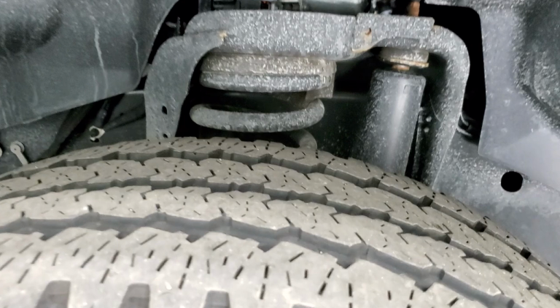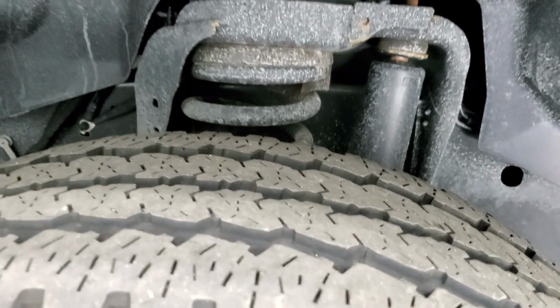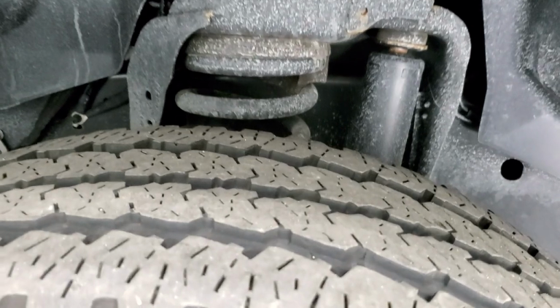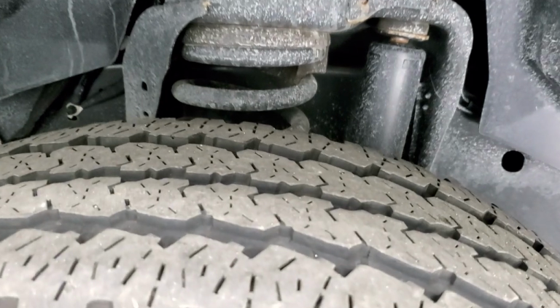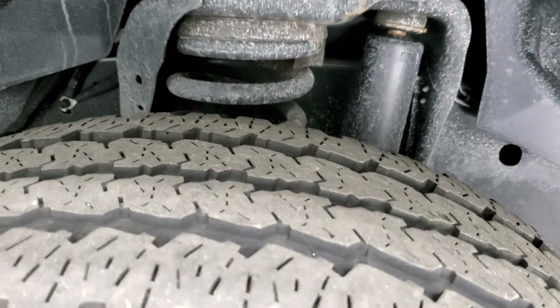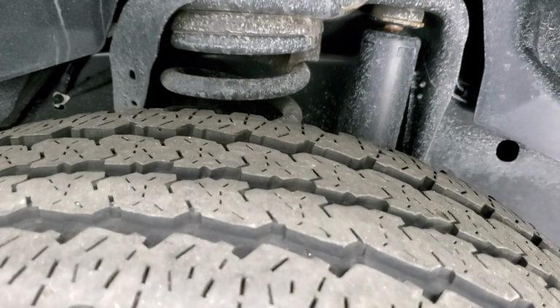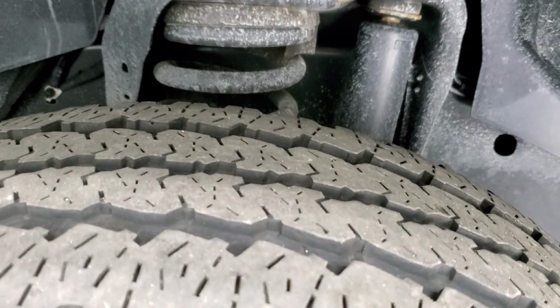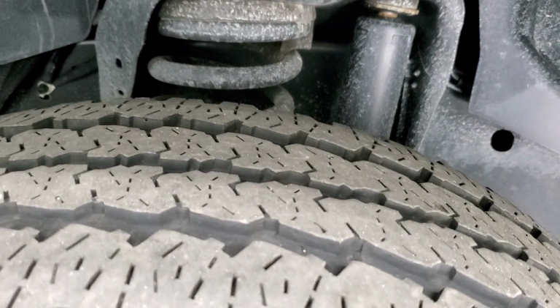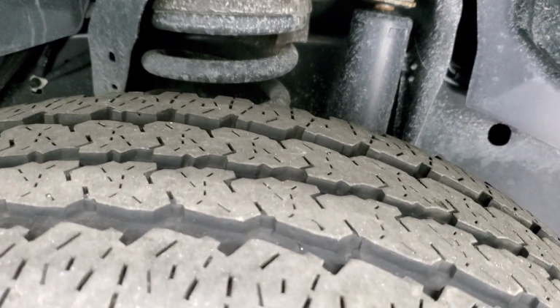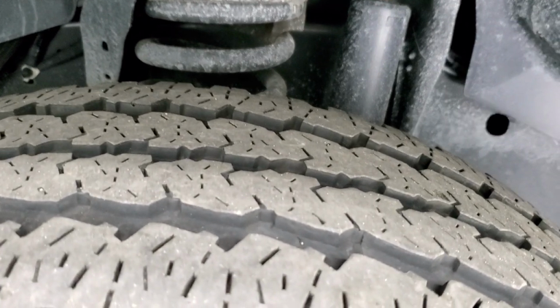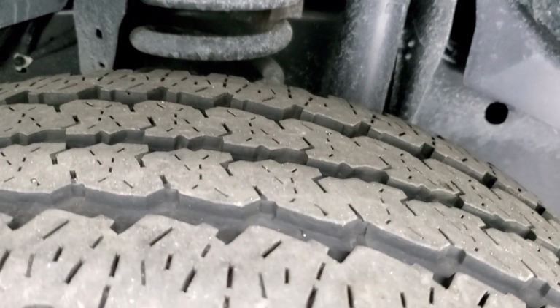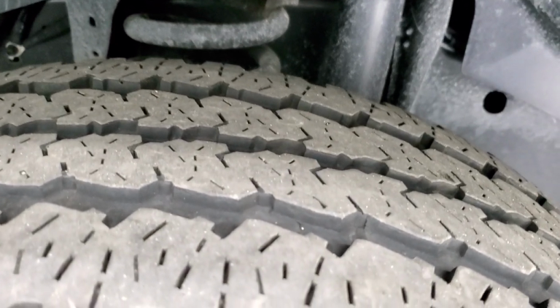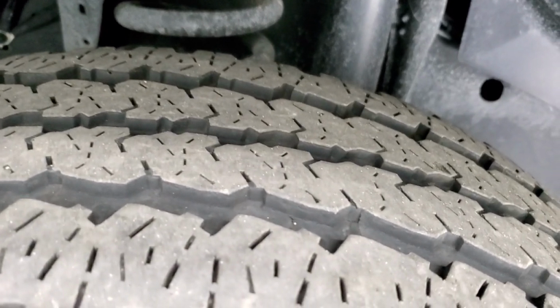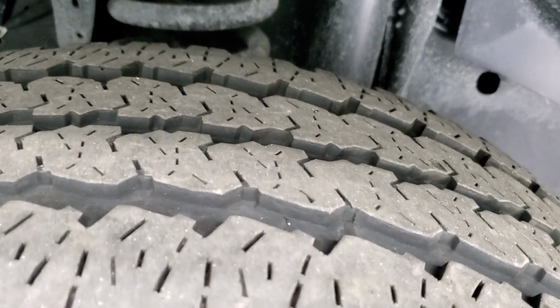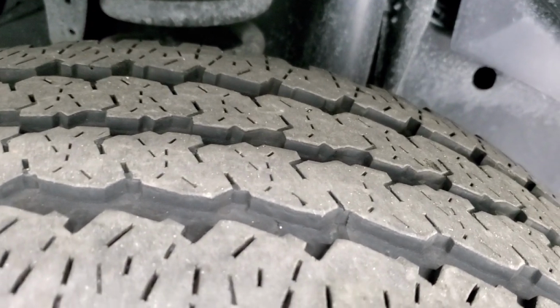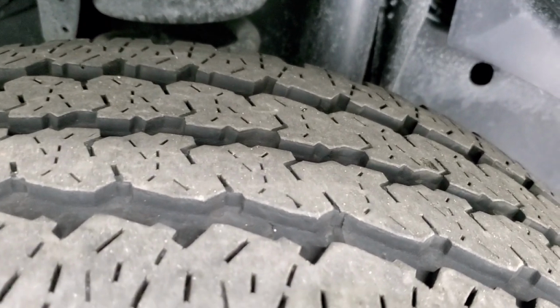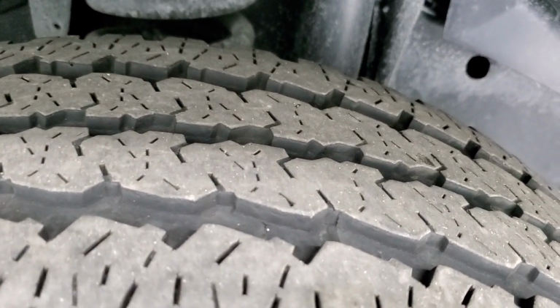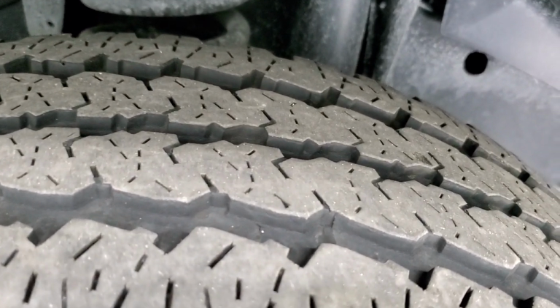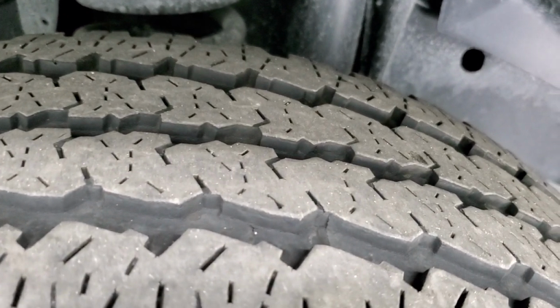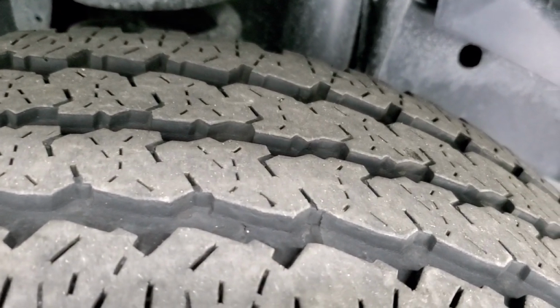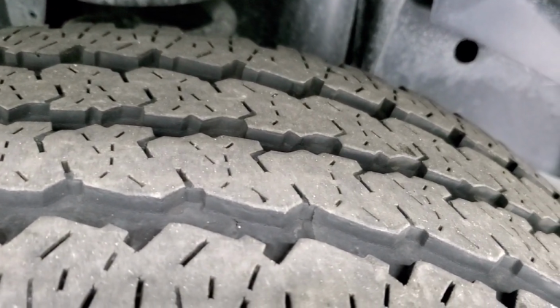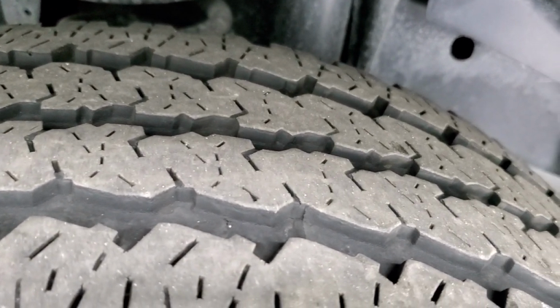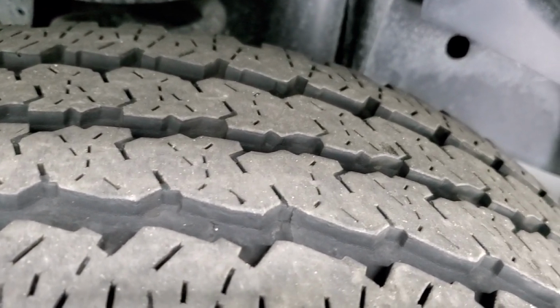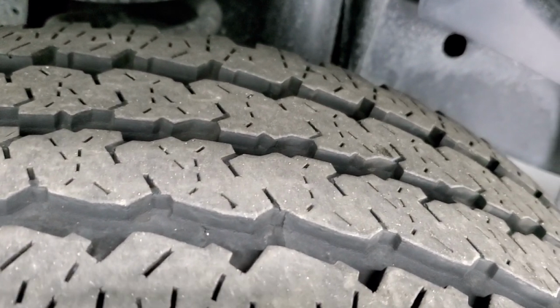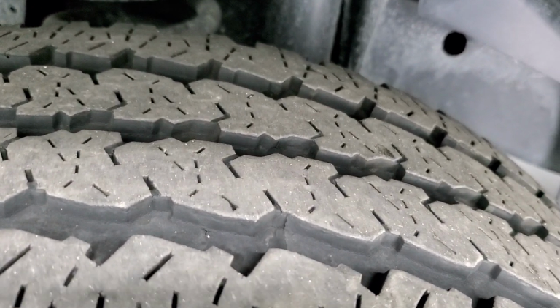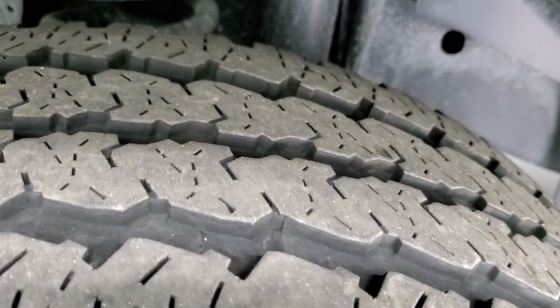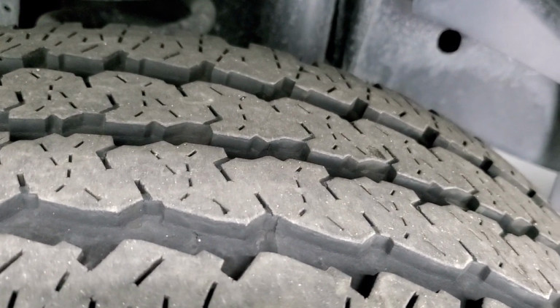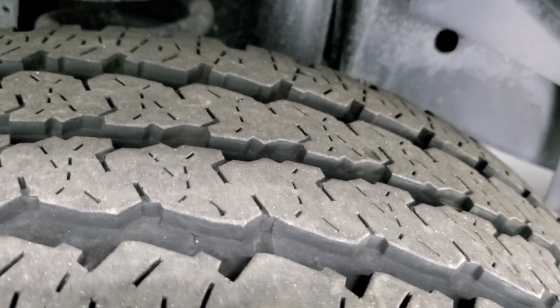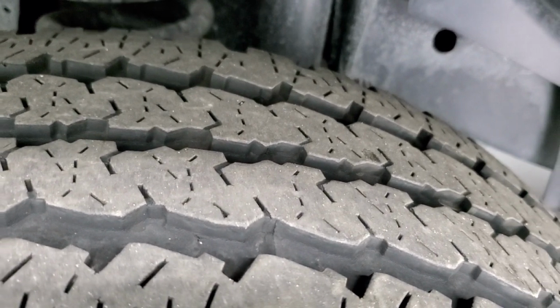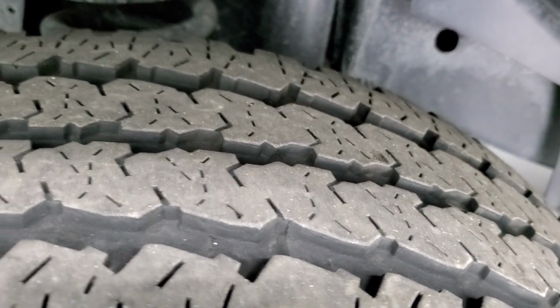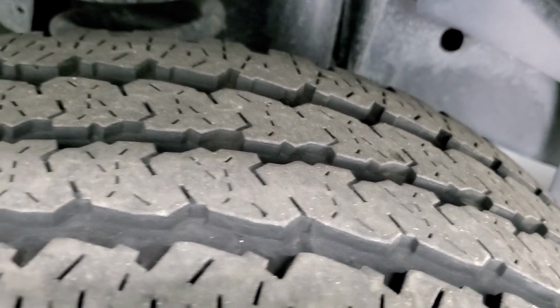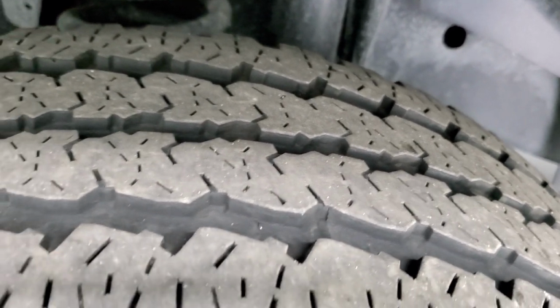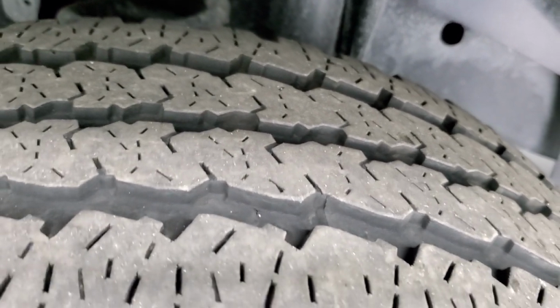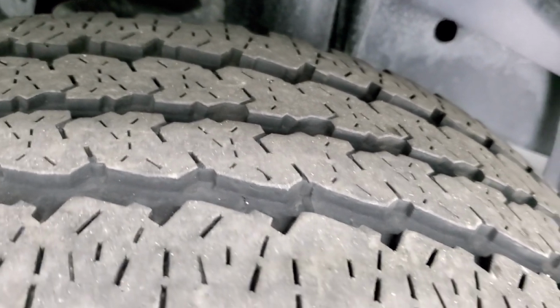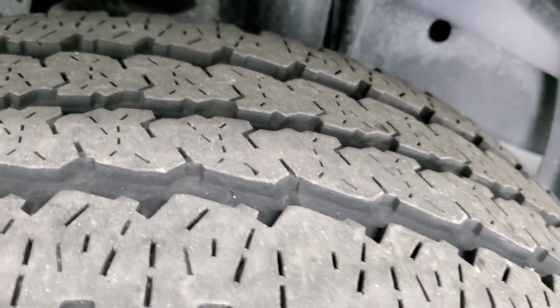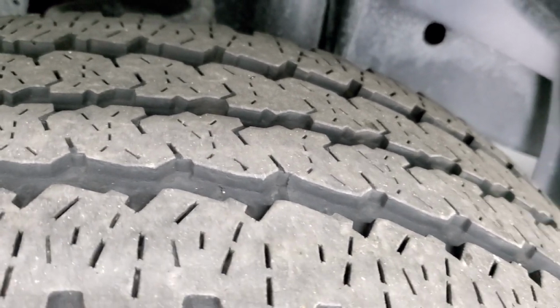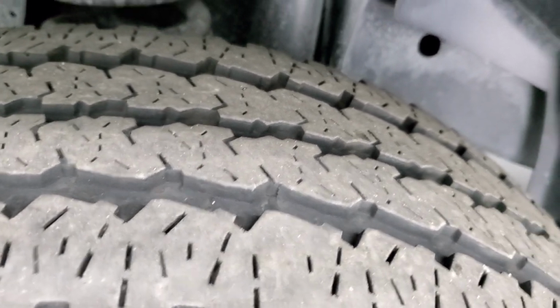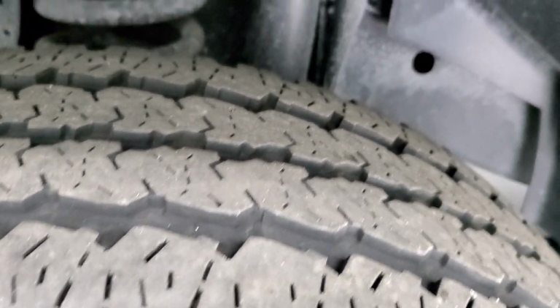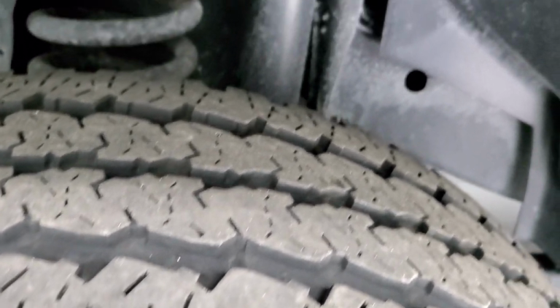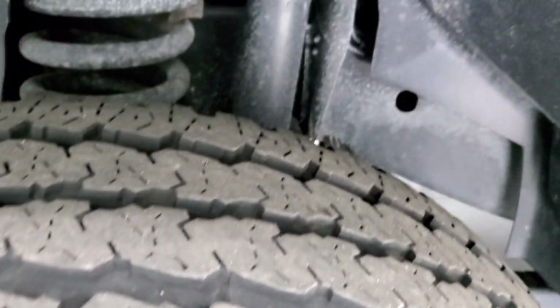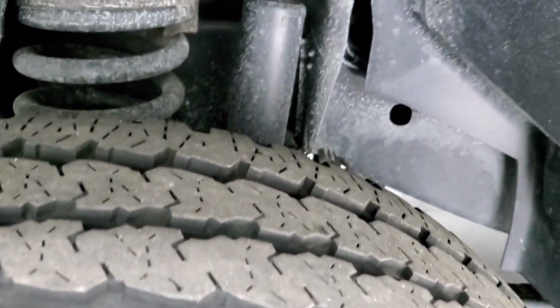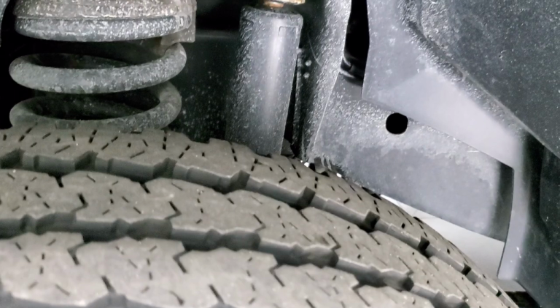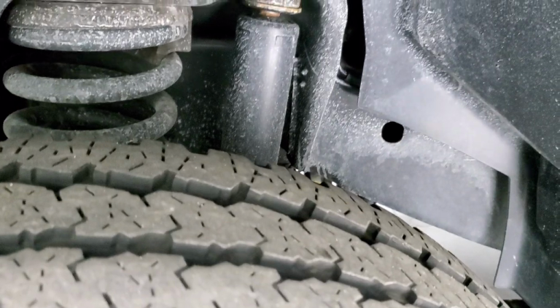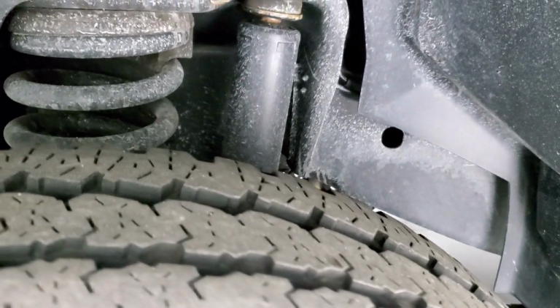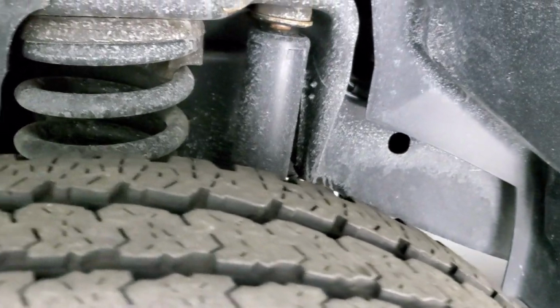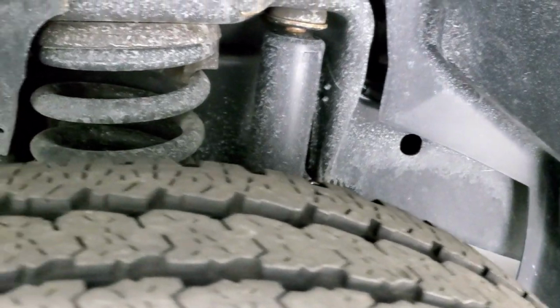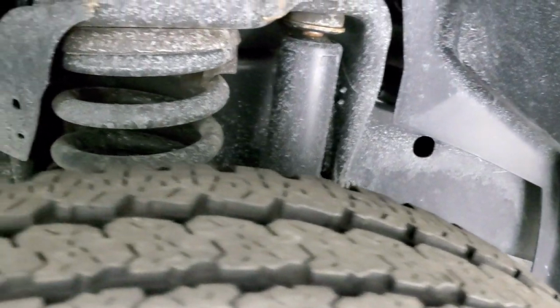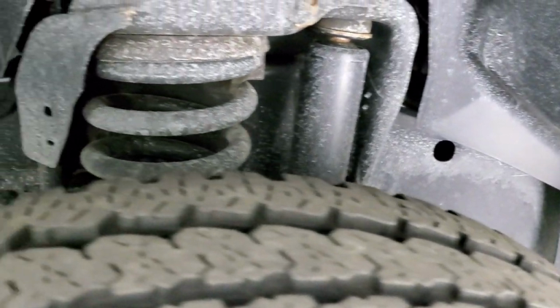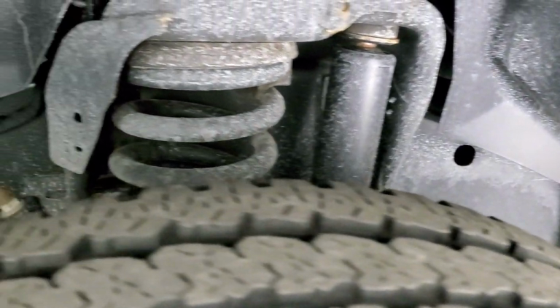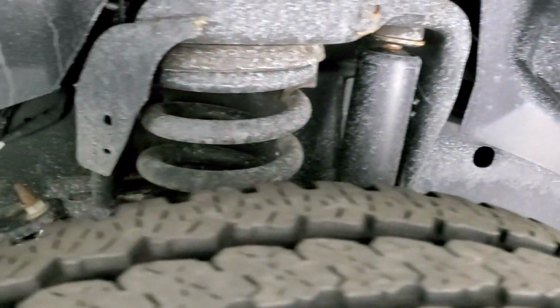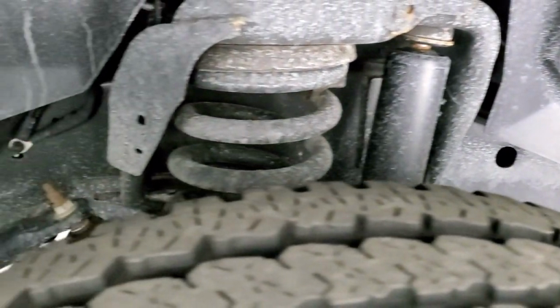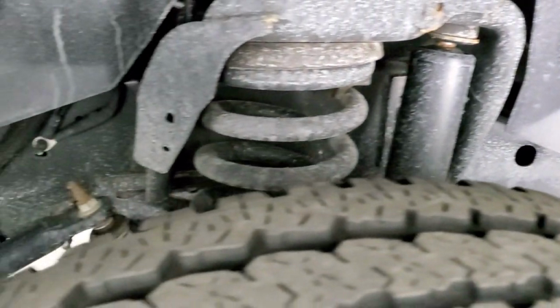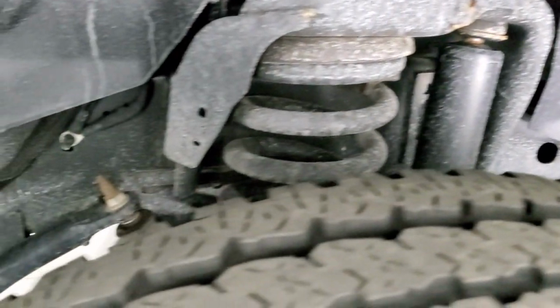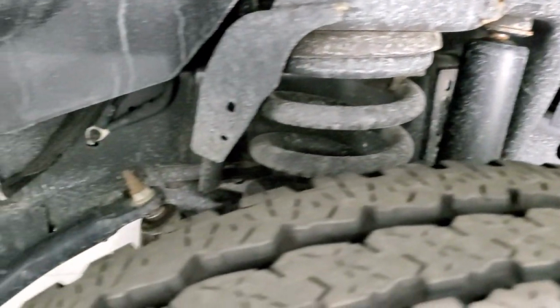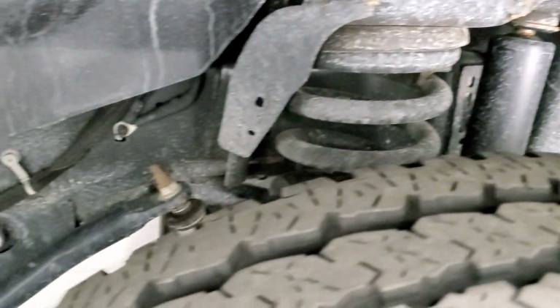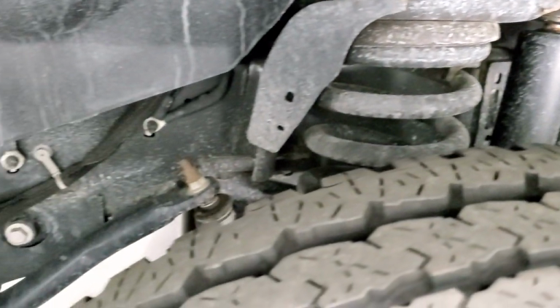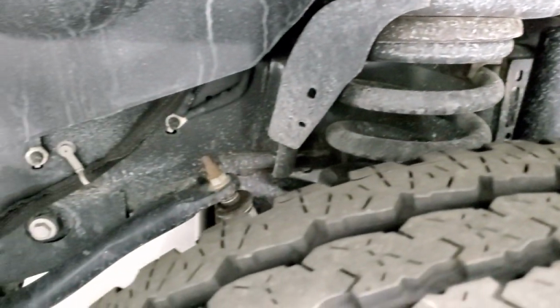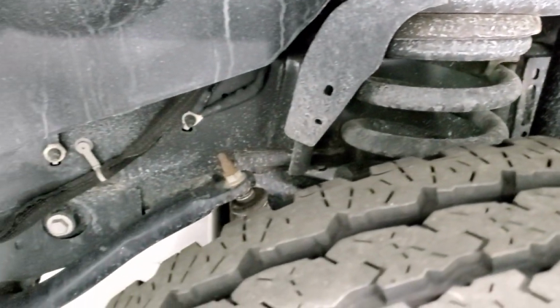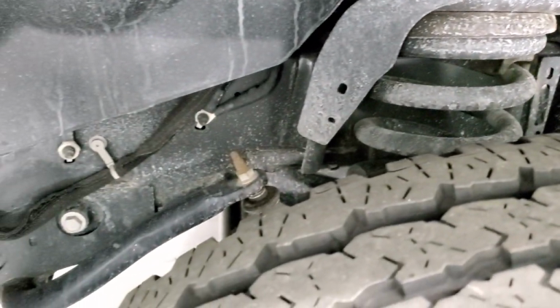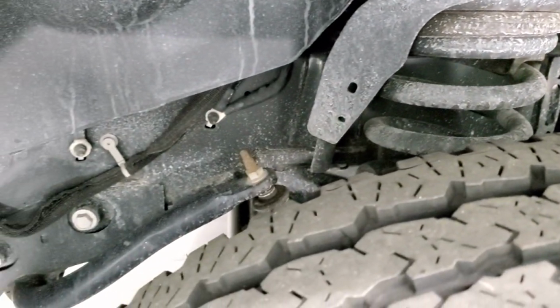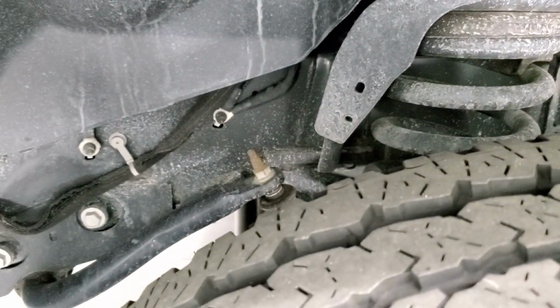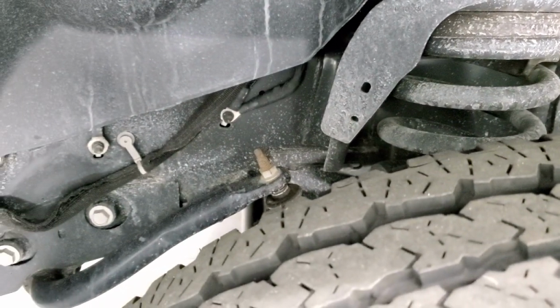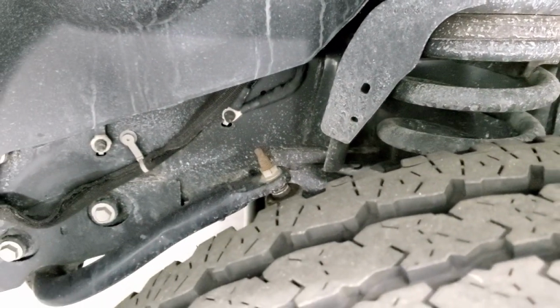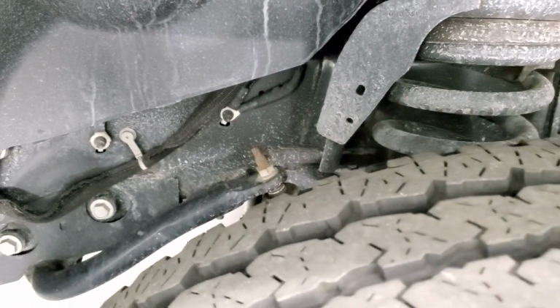It has Firestone Transforce LT 285/60R20 tires. These tires have roughly about 50 to 60% of the tread left, maybe a little bit more. Frame and underbody is in very nice condition.